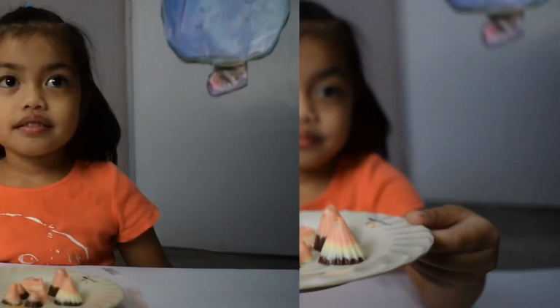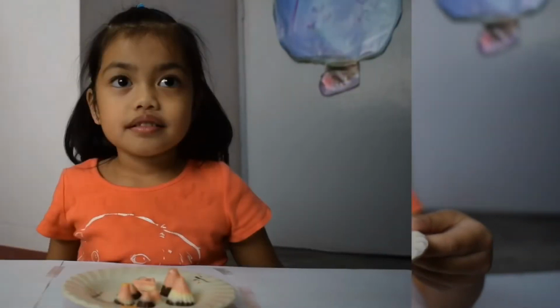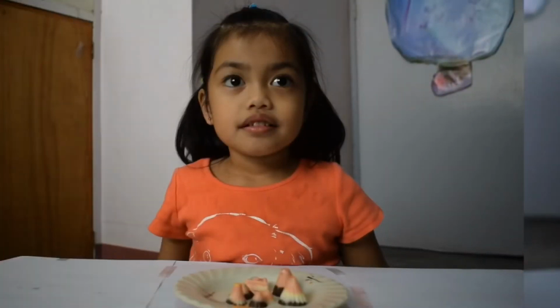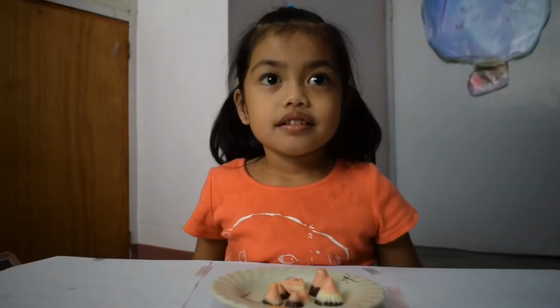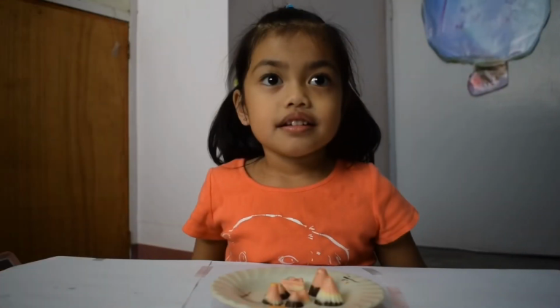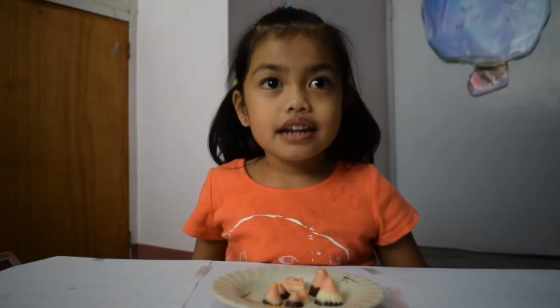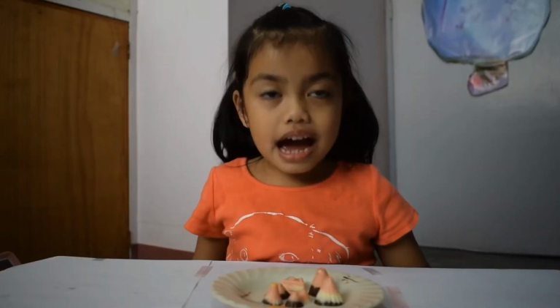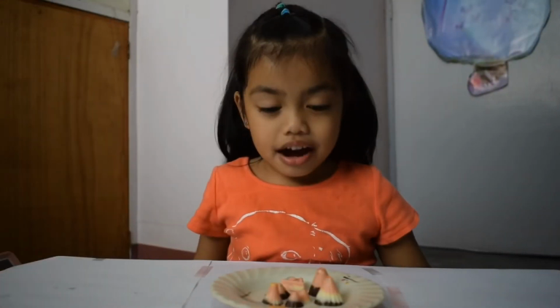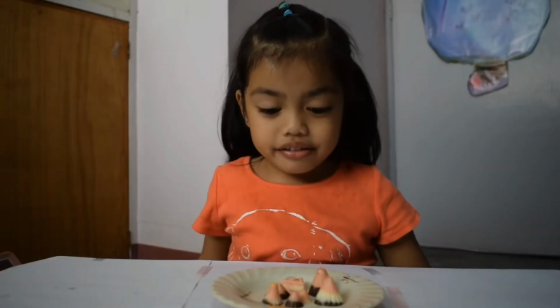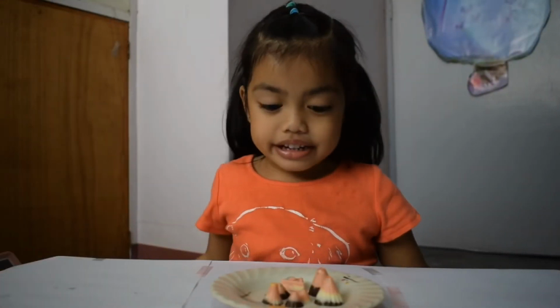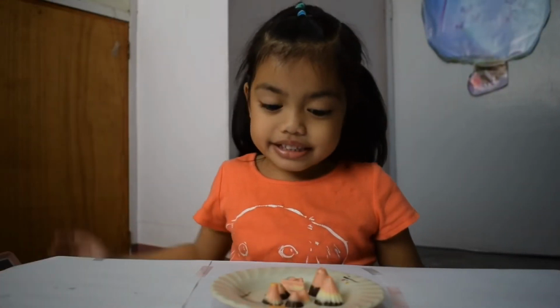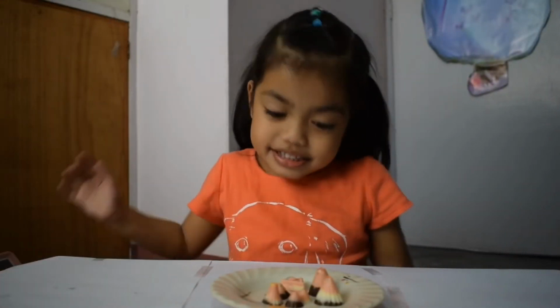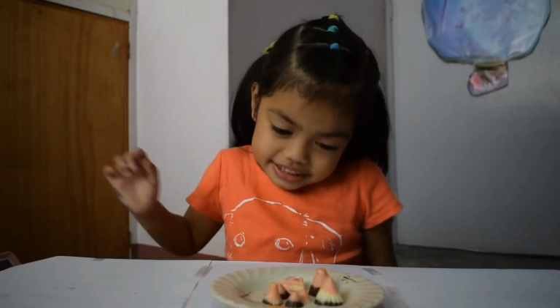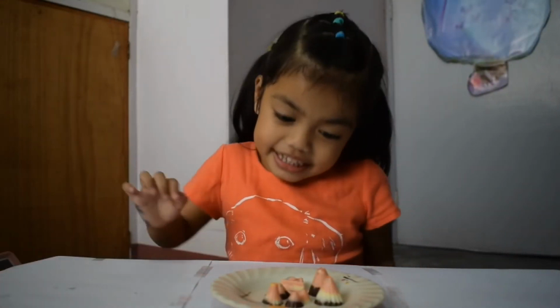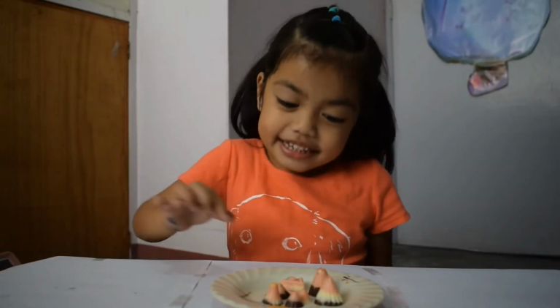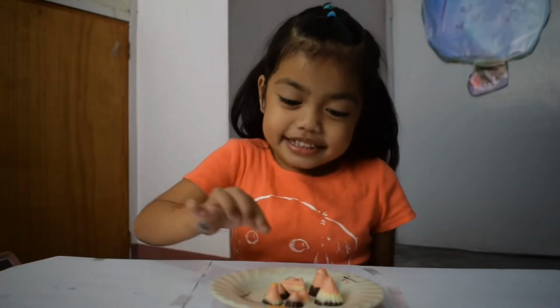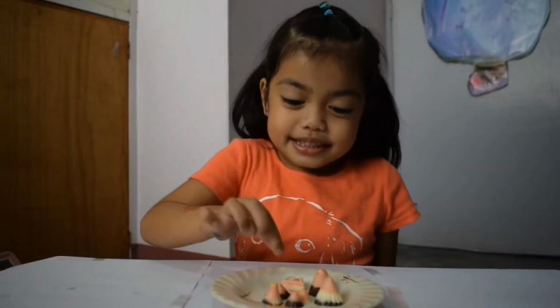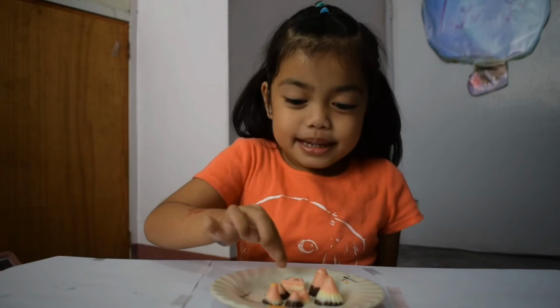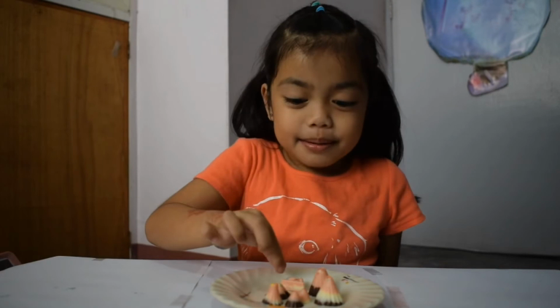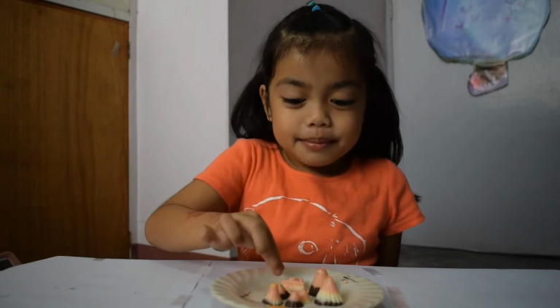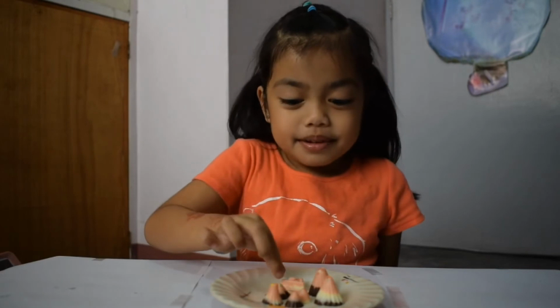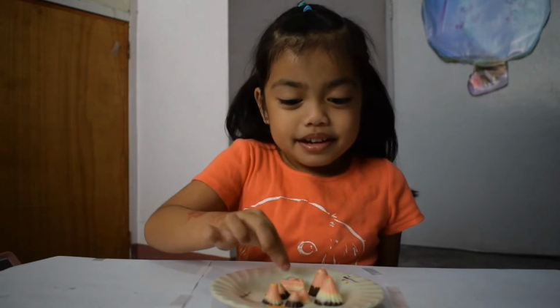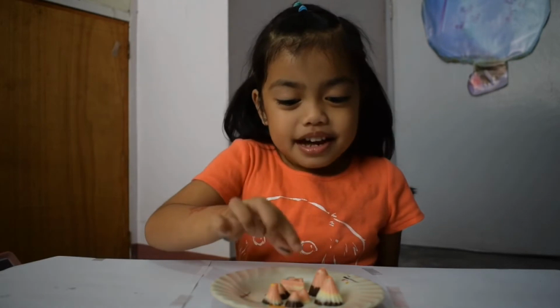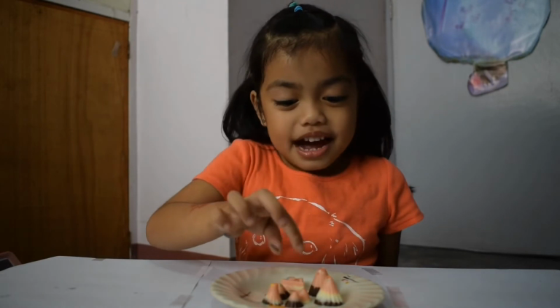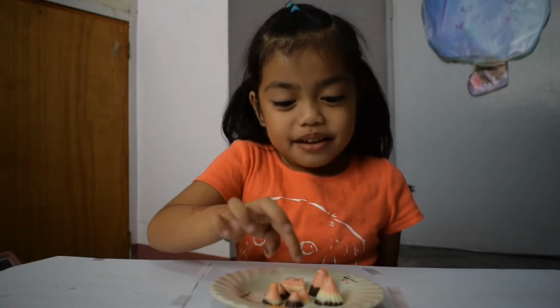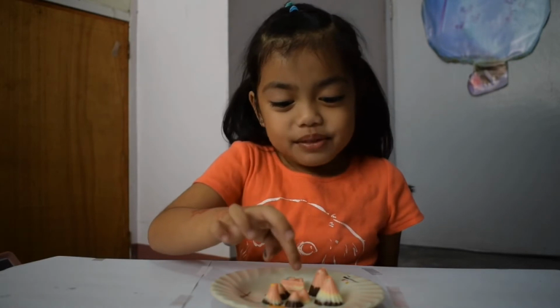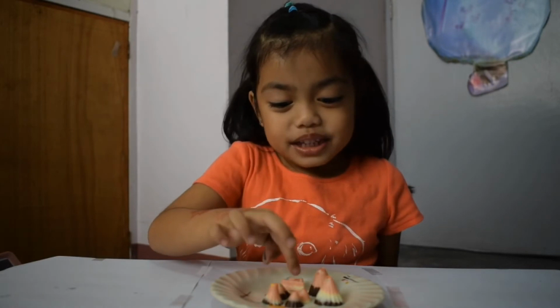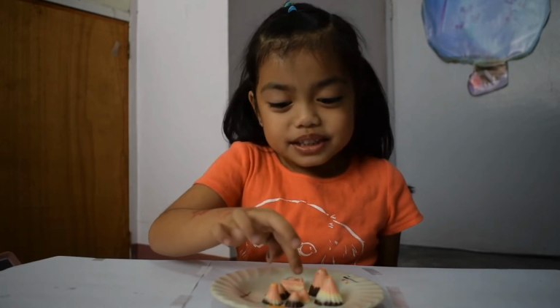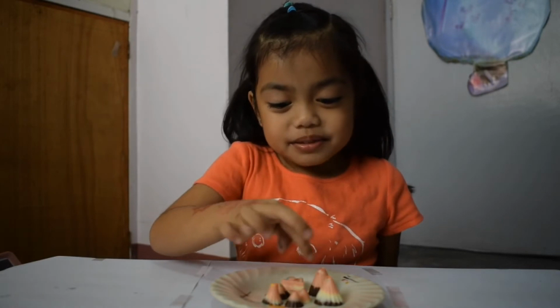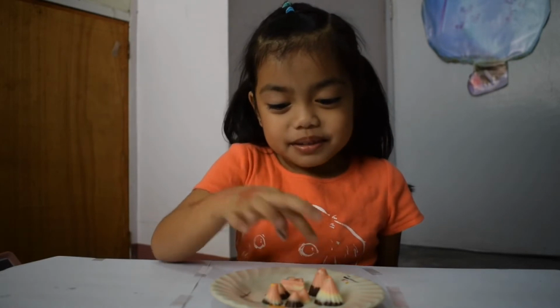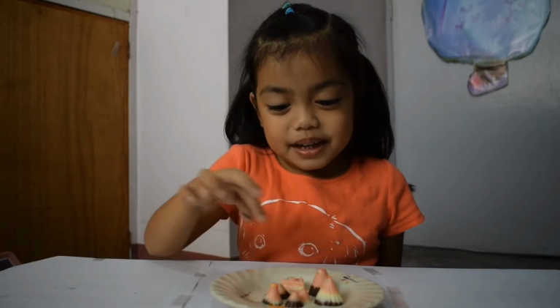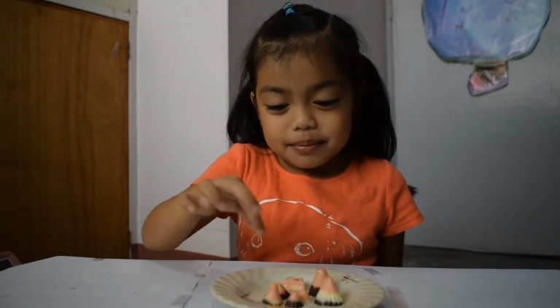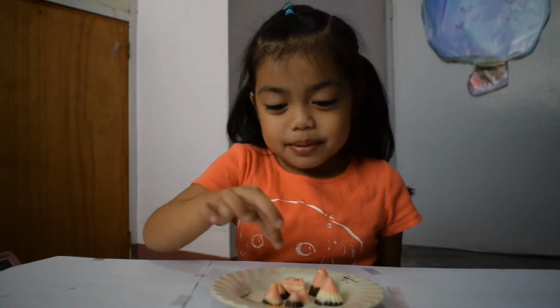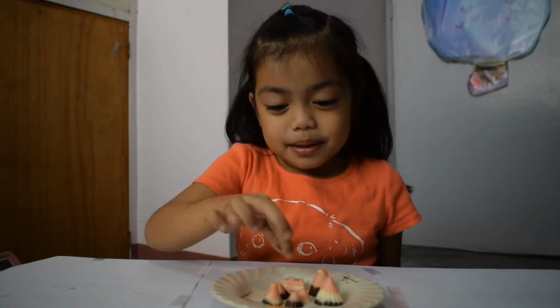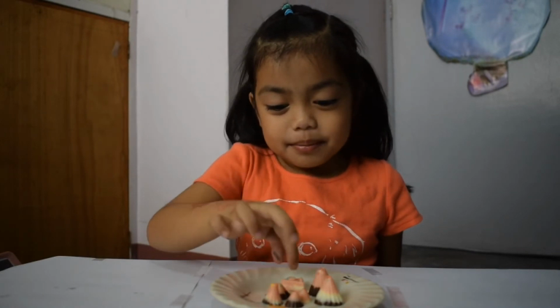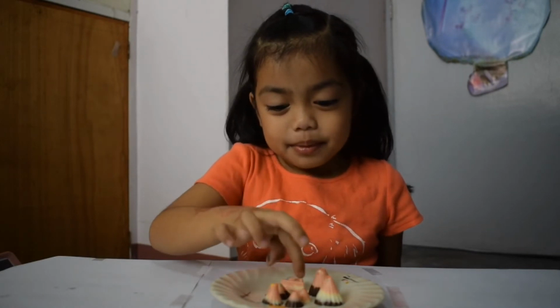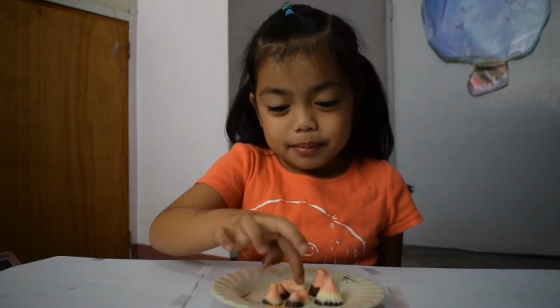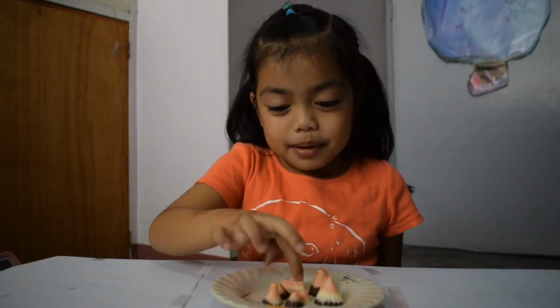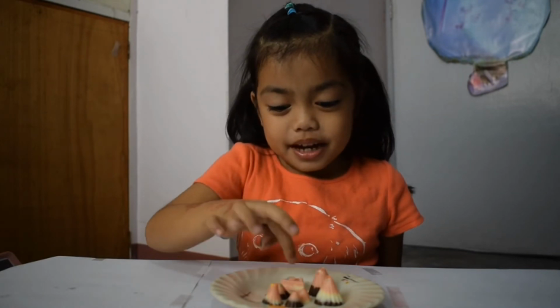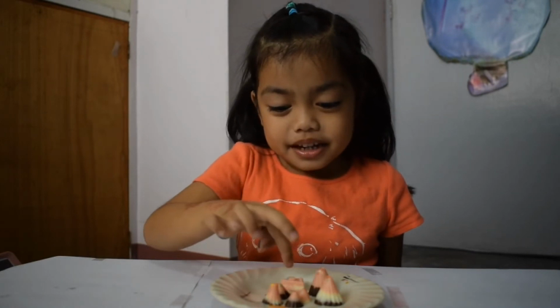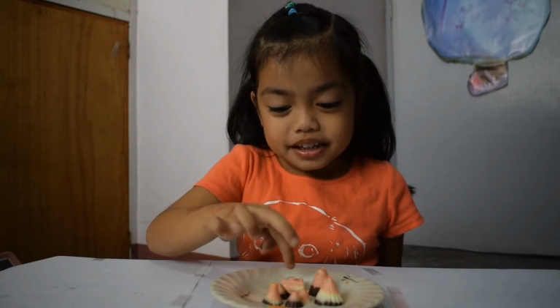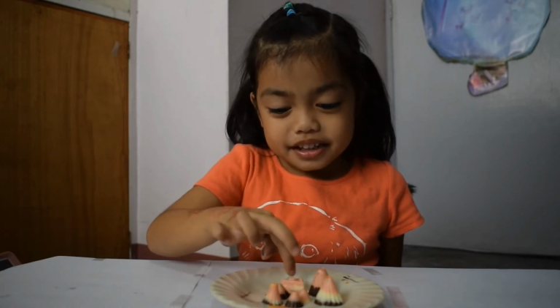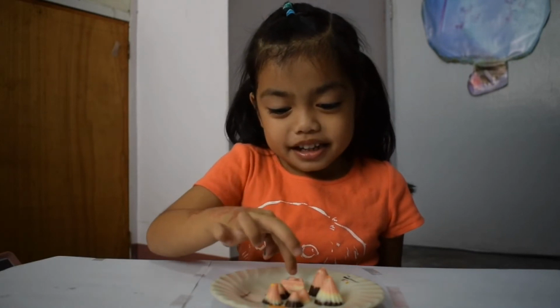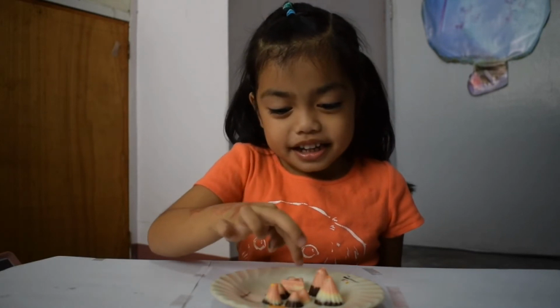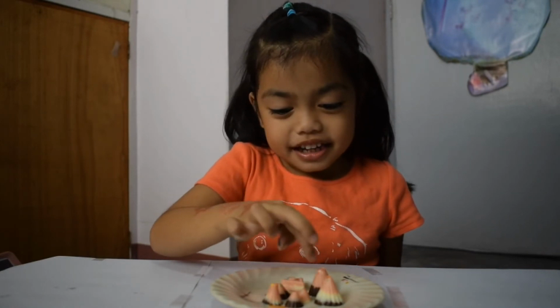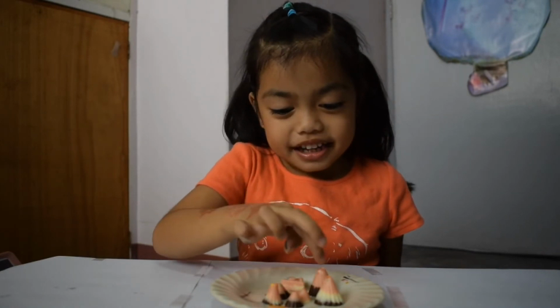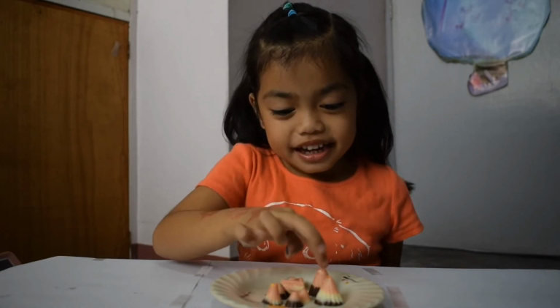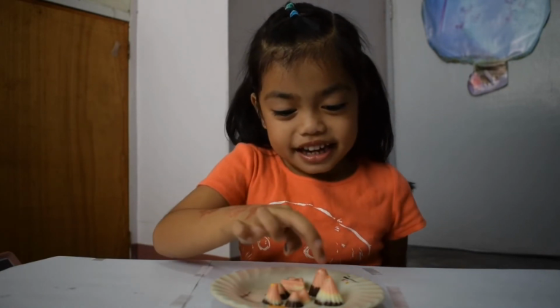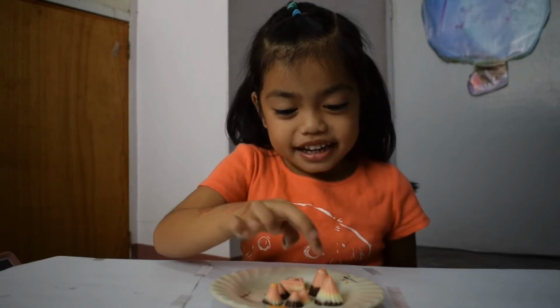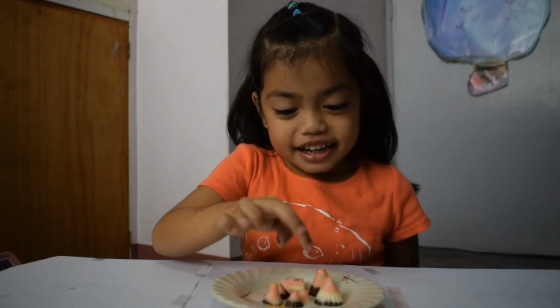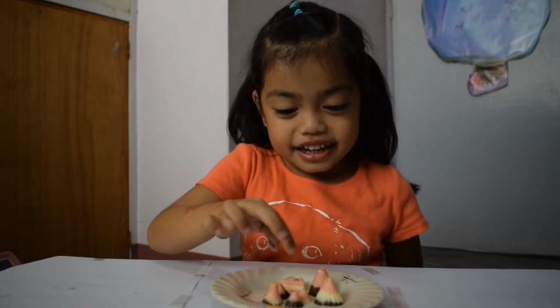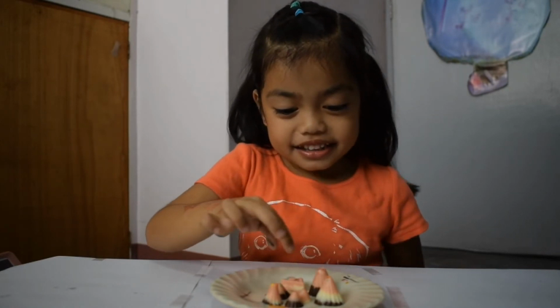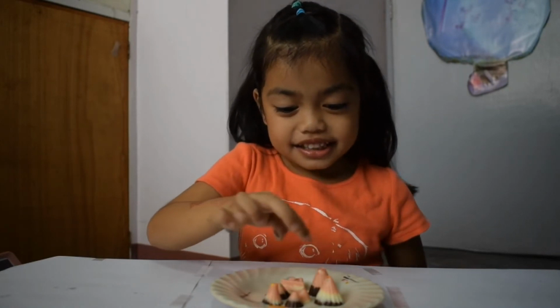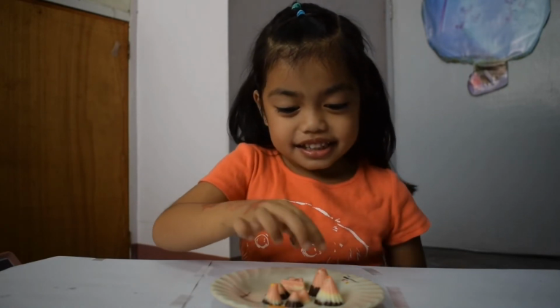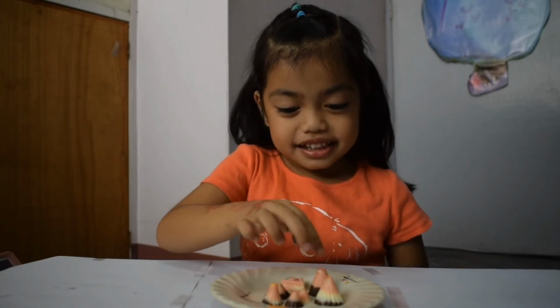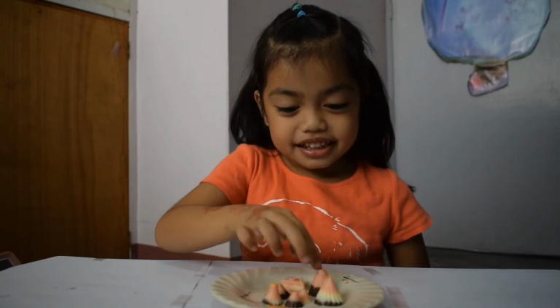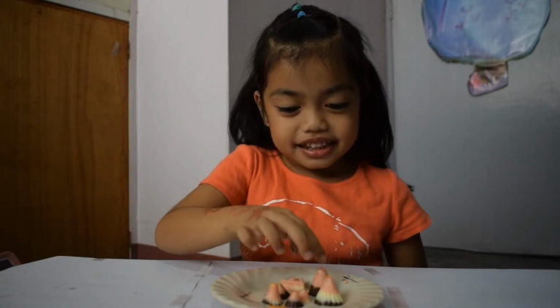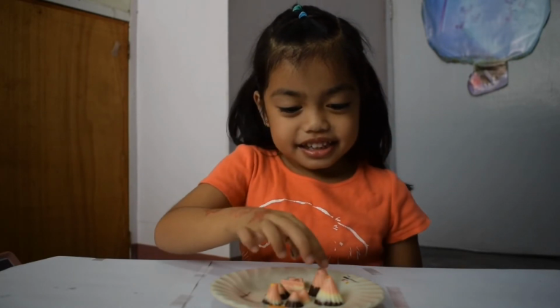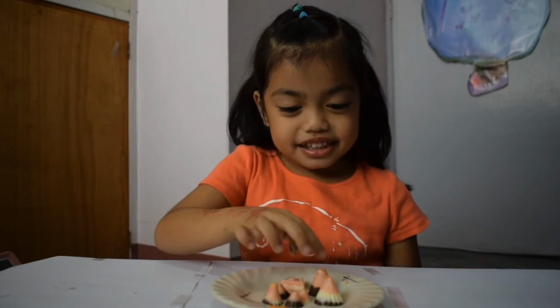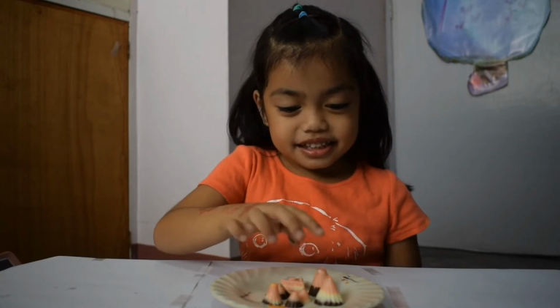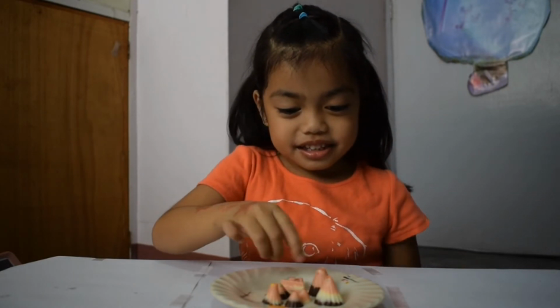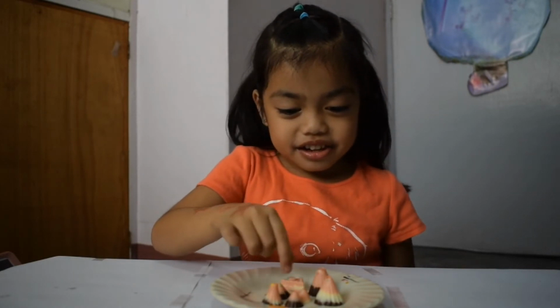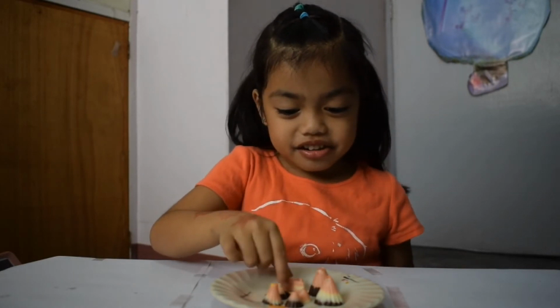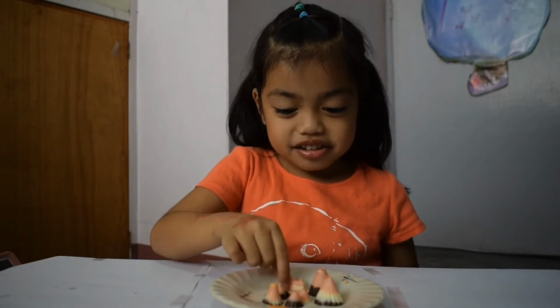Now let's taste them. I want three of them — the bungee, the cake, and this skirt one.